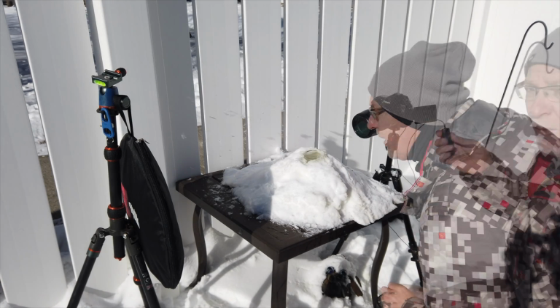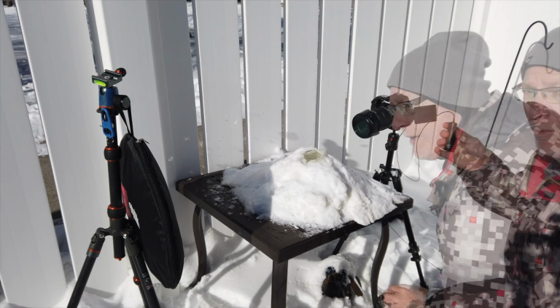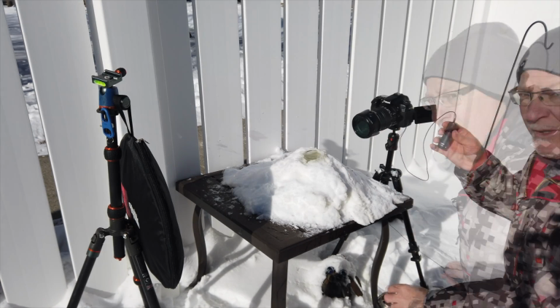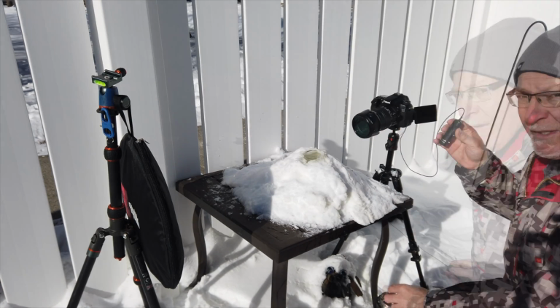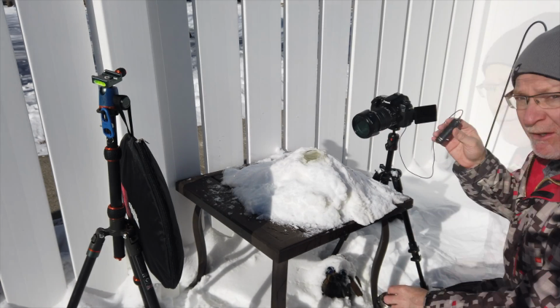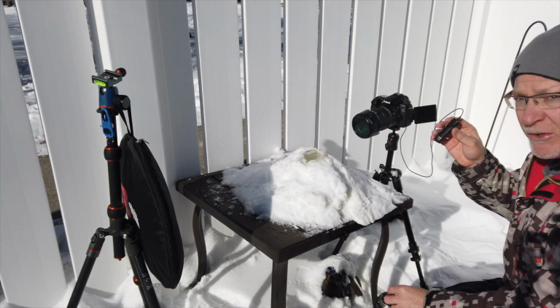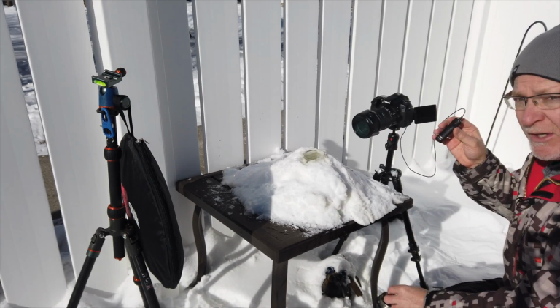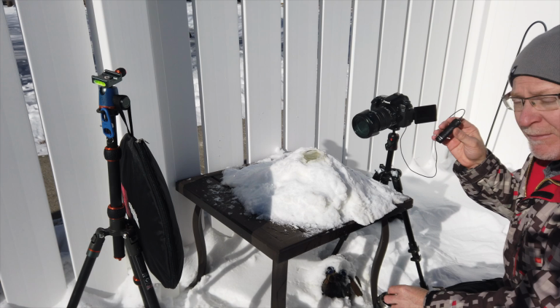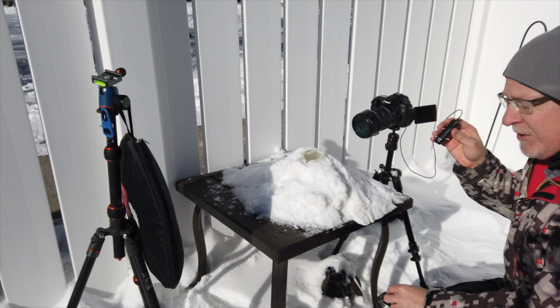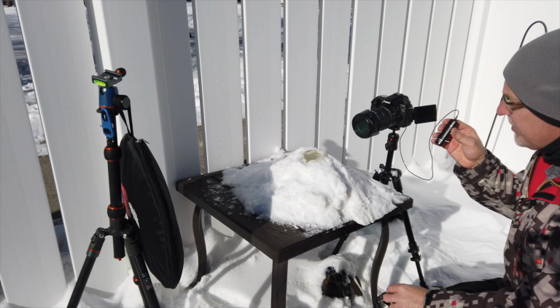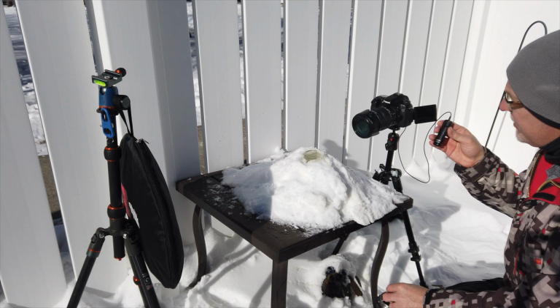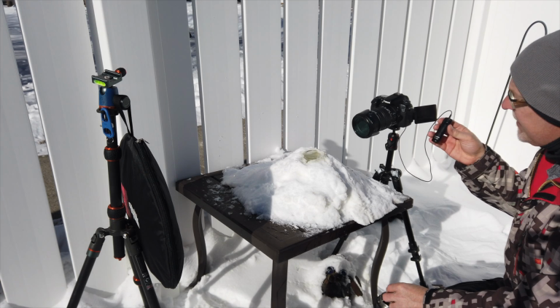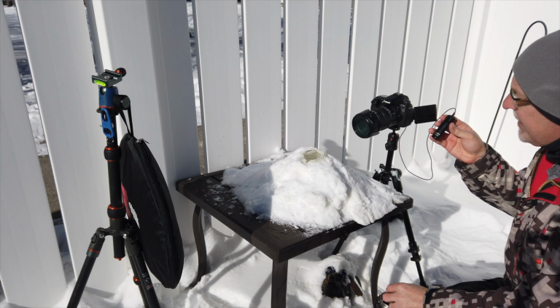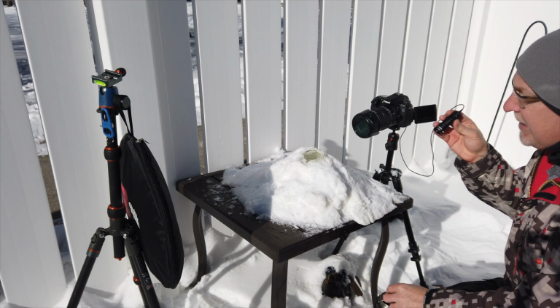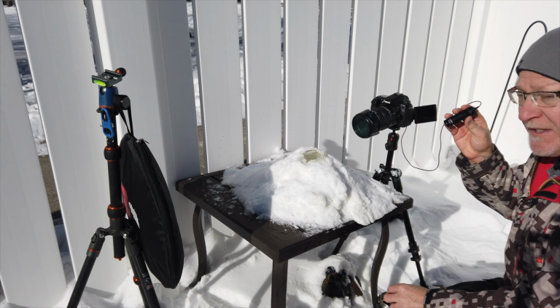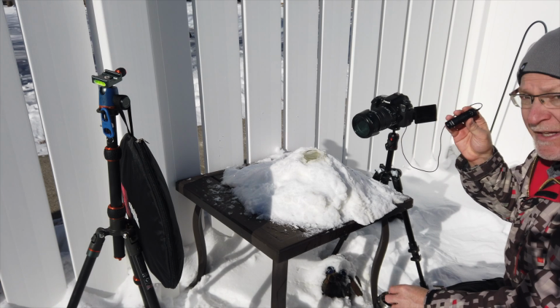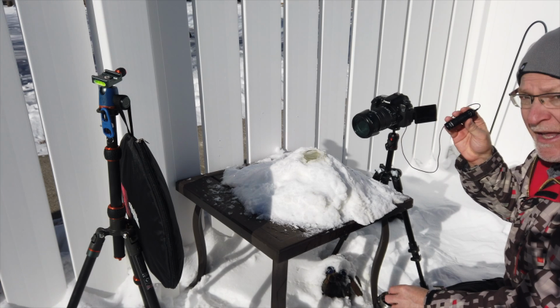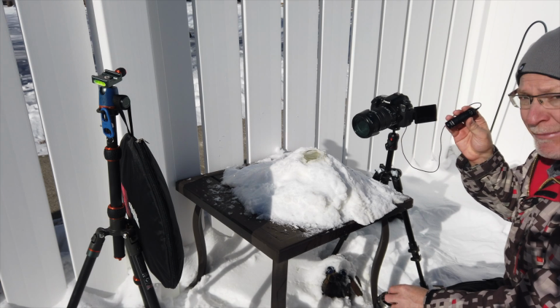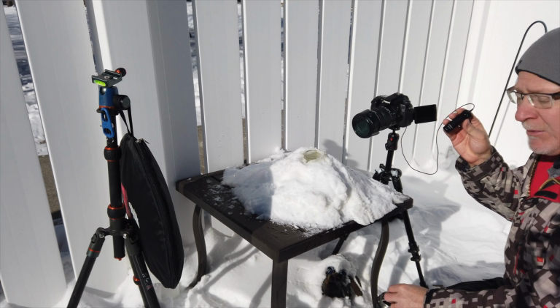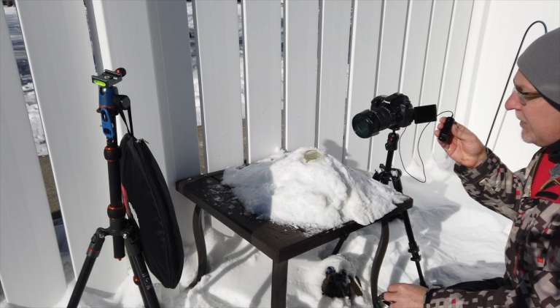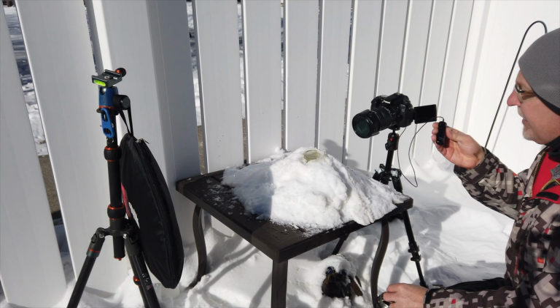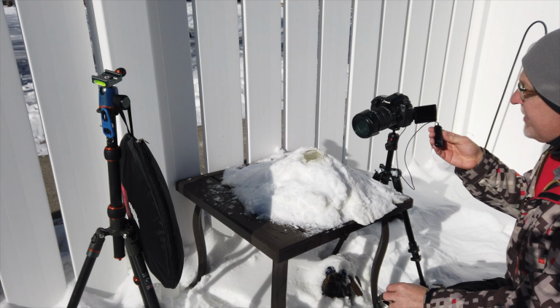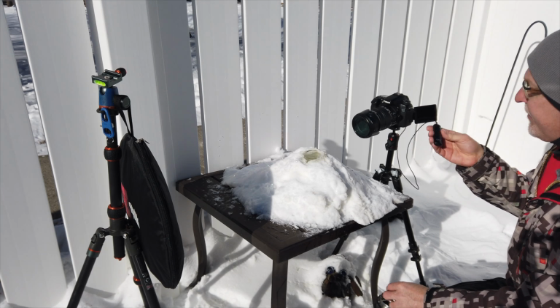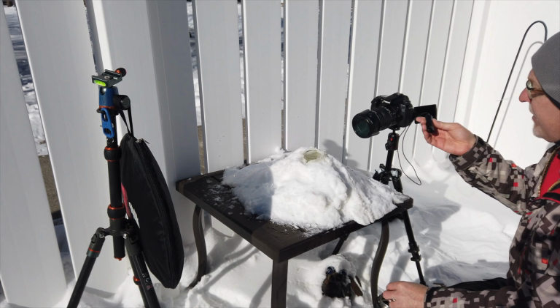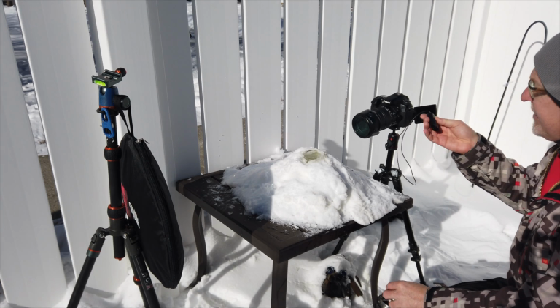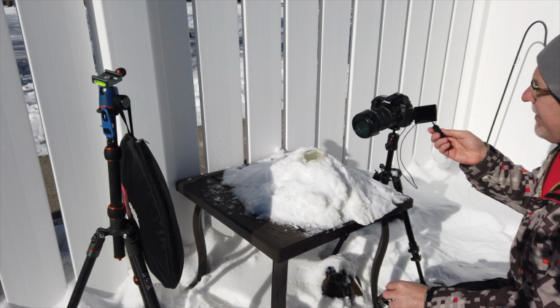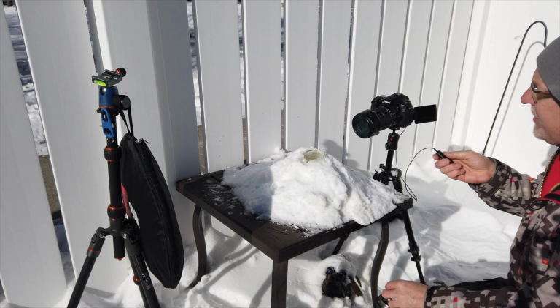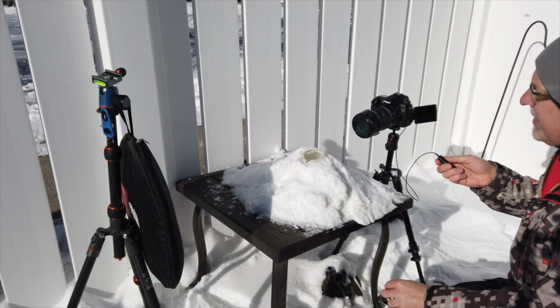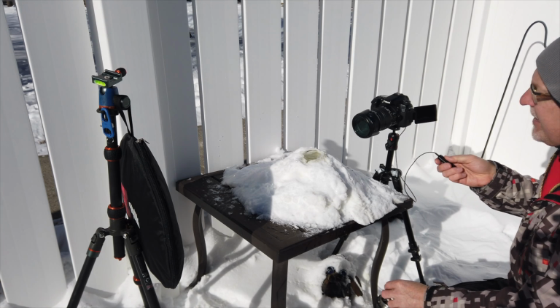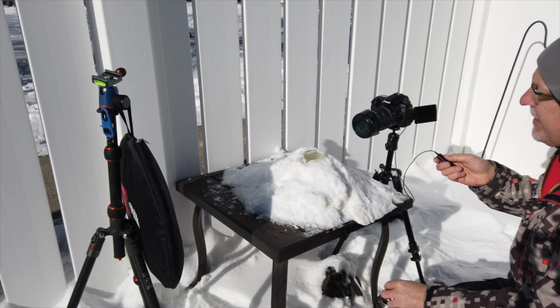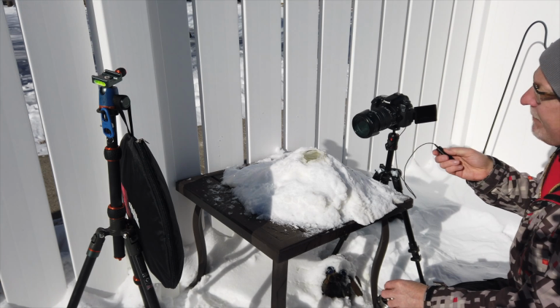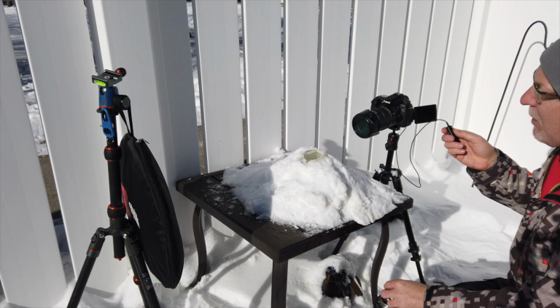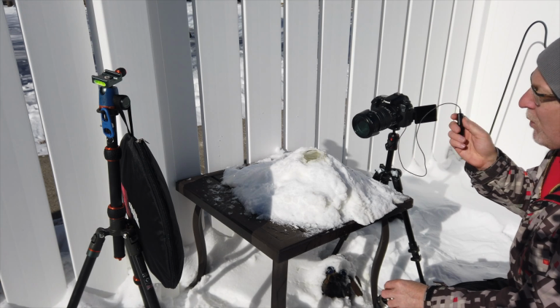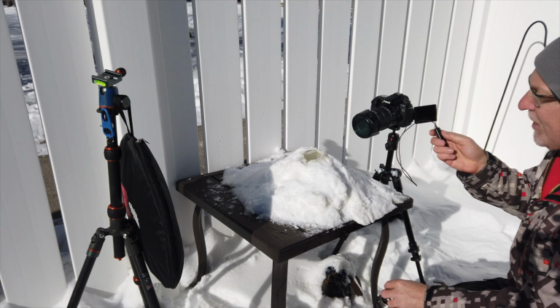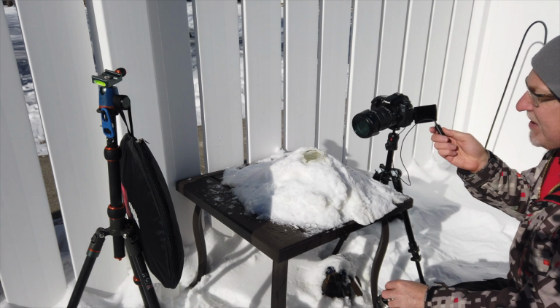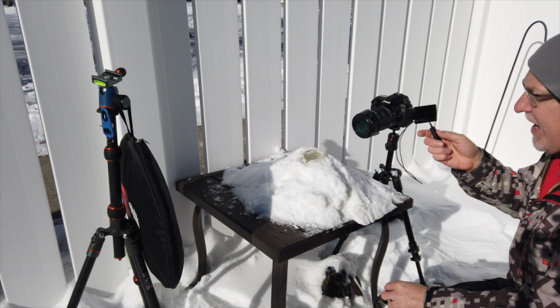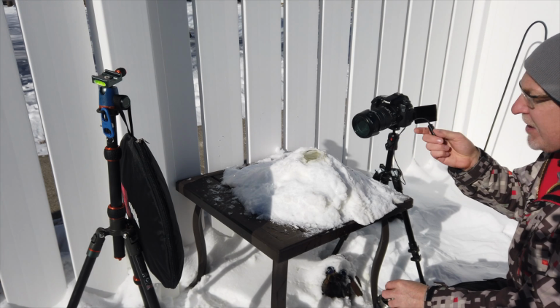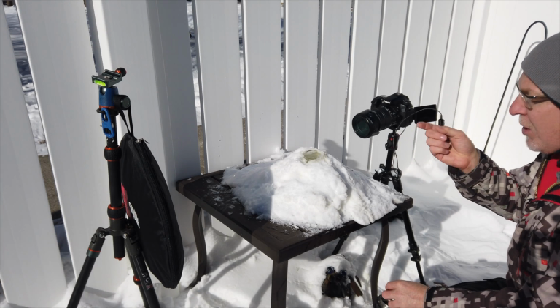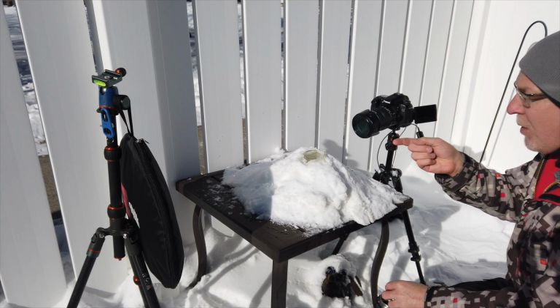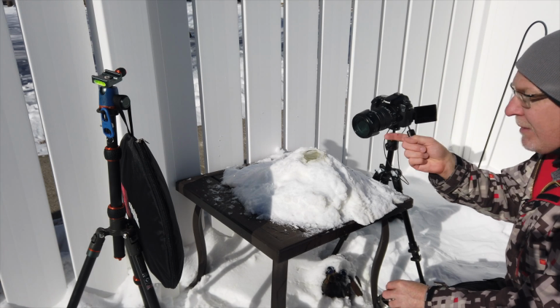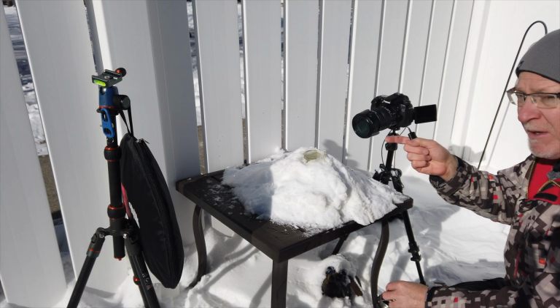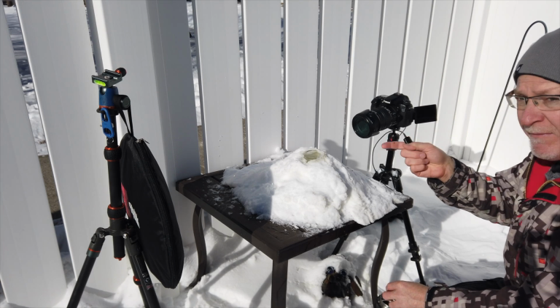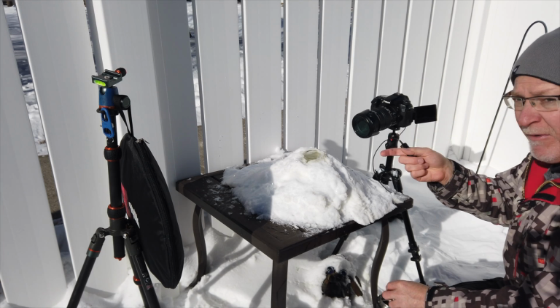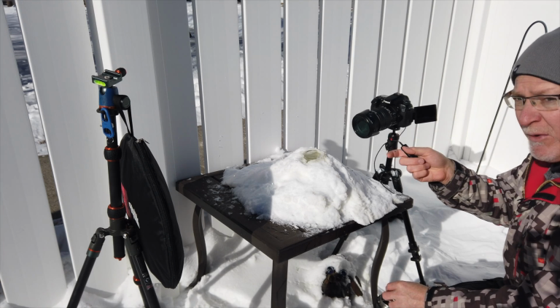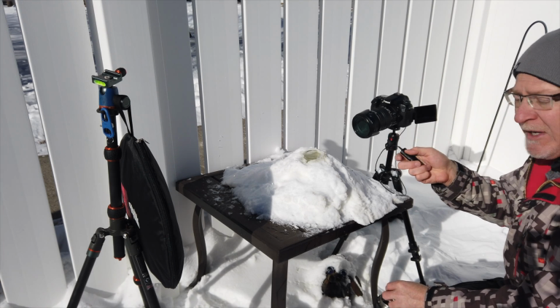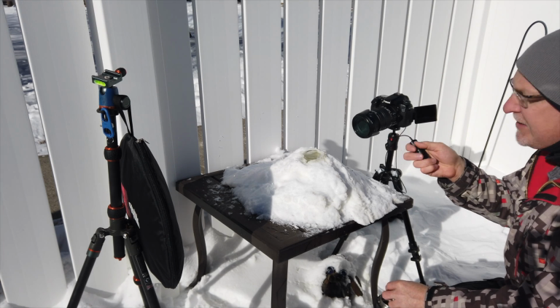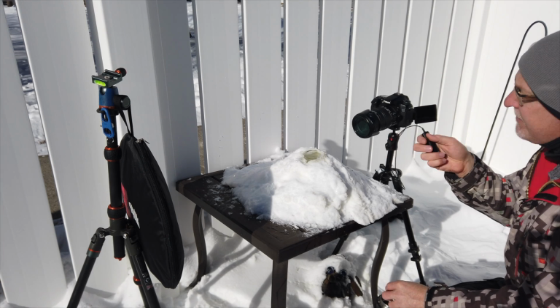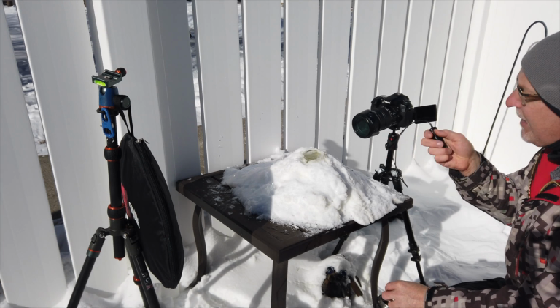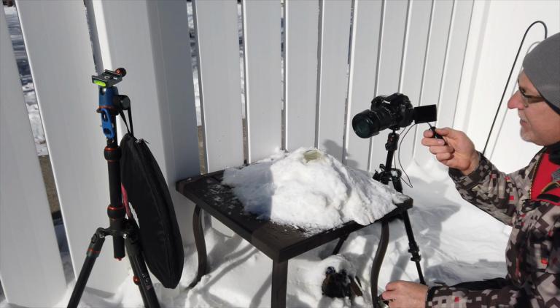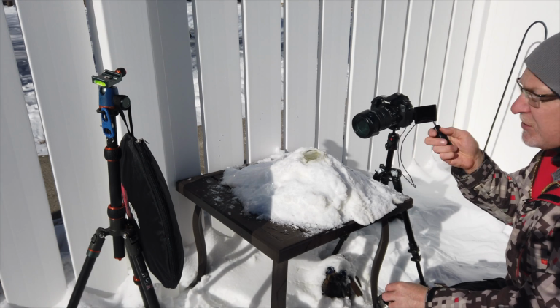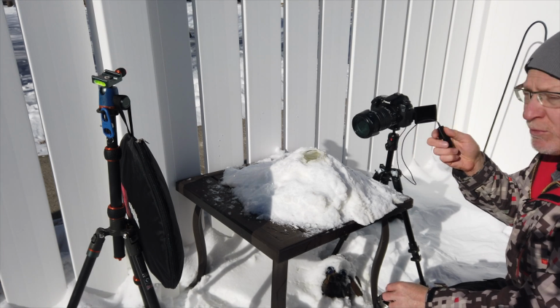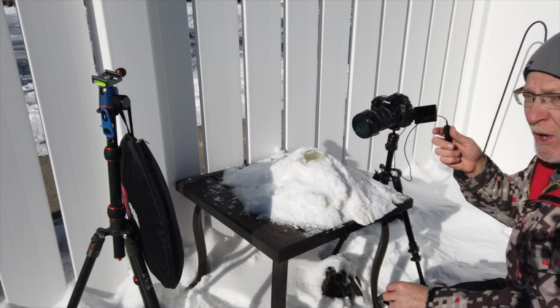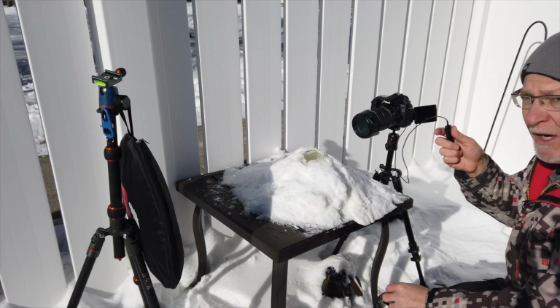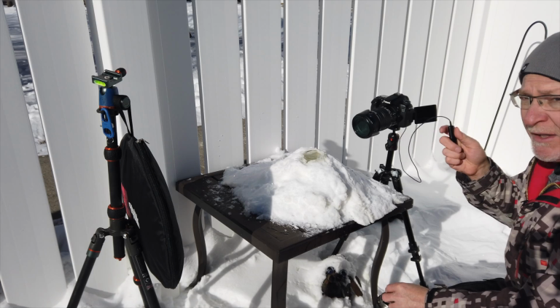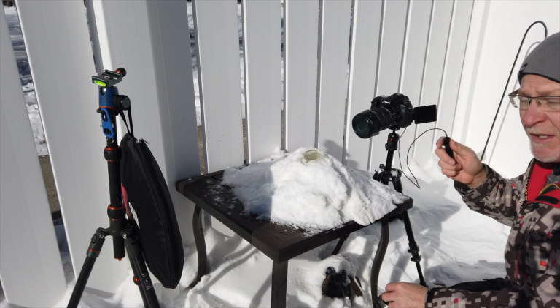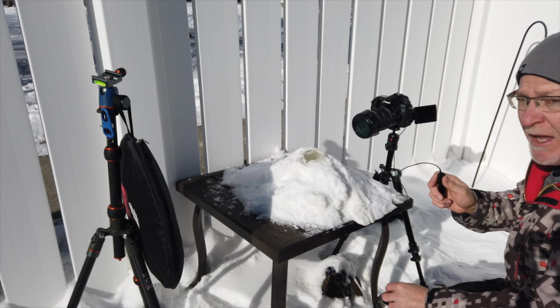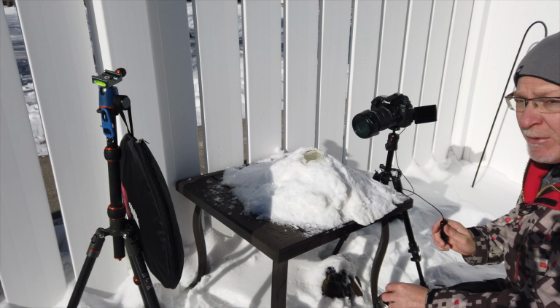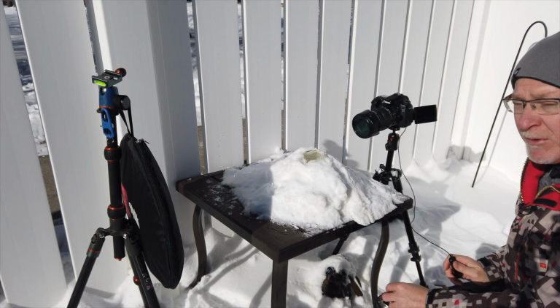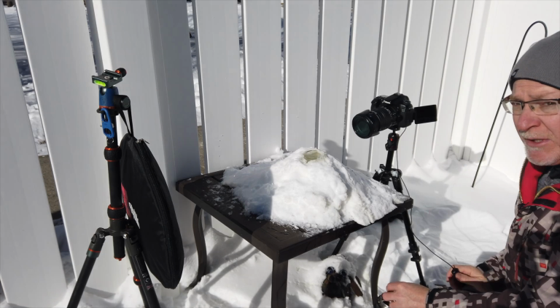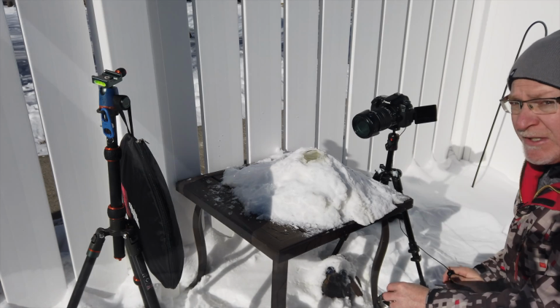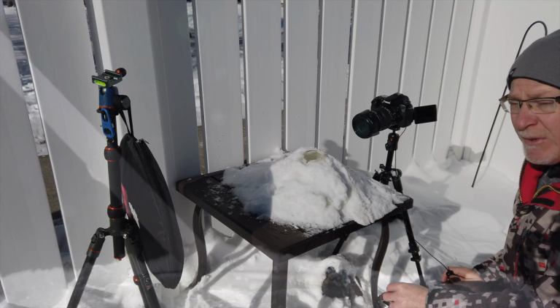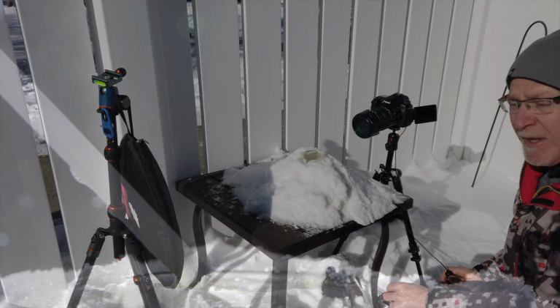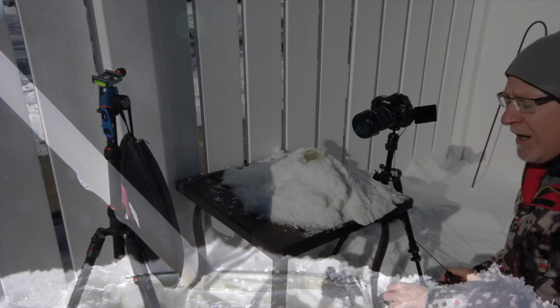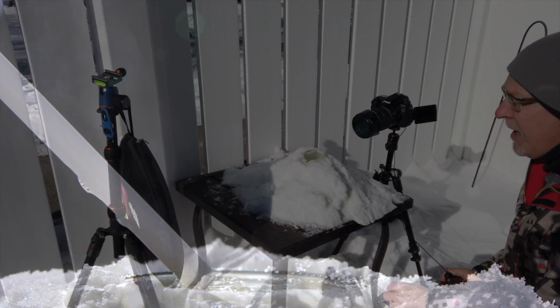One little trick I'm also using is a cable release for the 70D. Once I know I'm in focus, I'll just rock to the cable release.